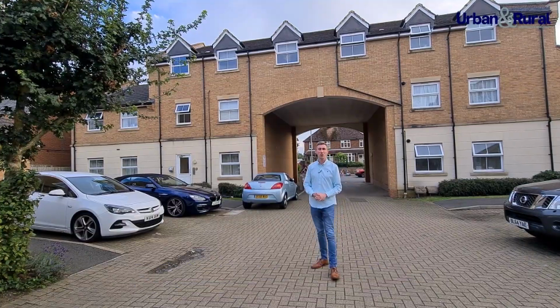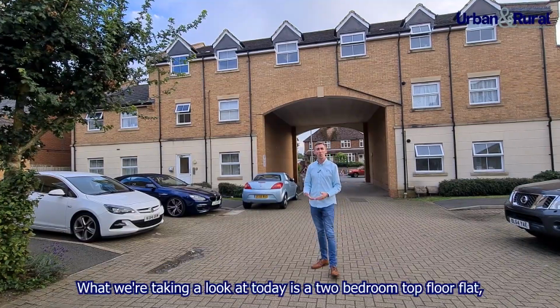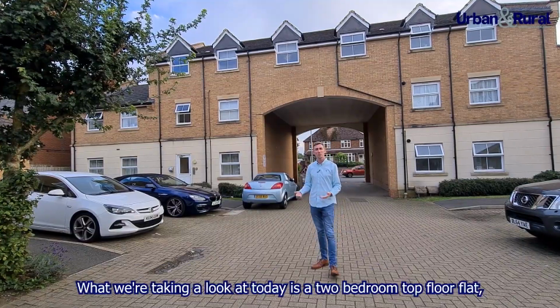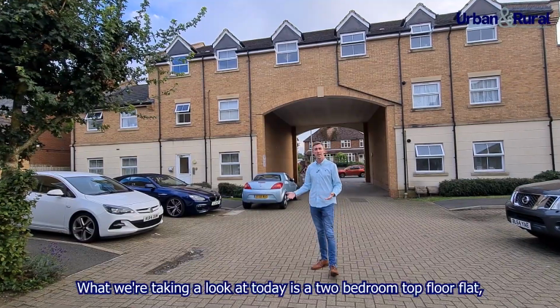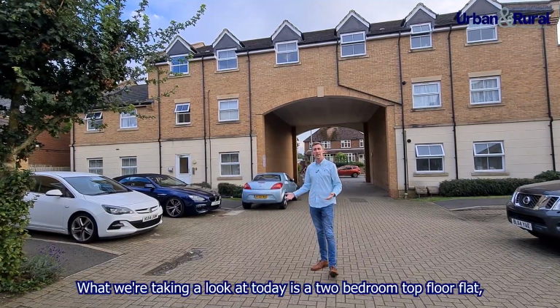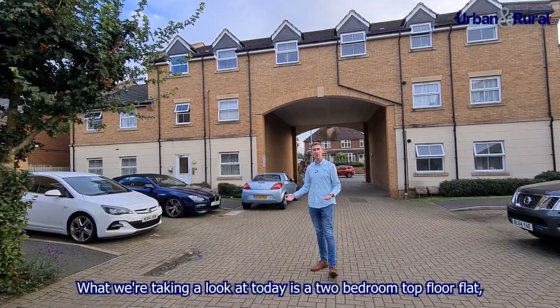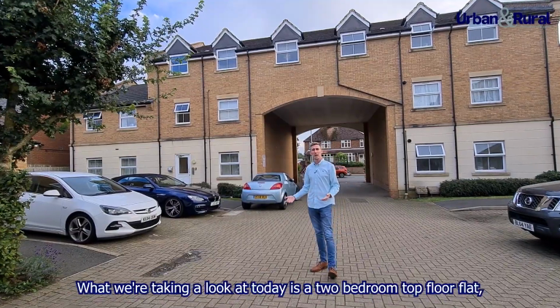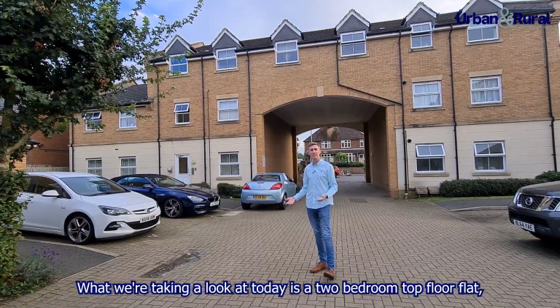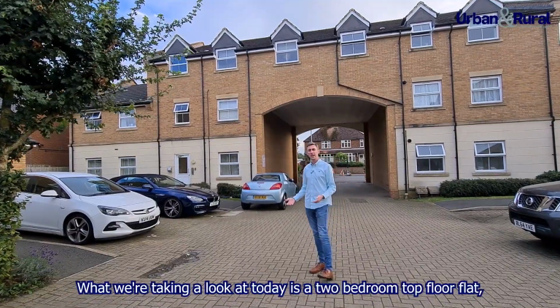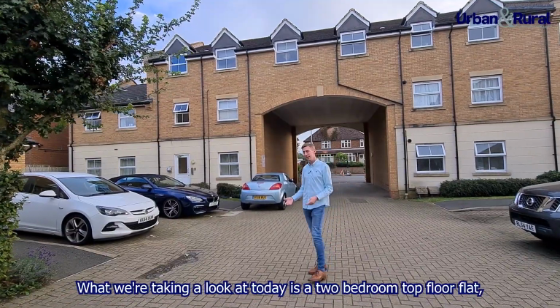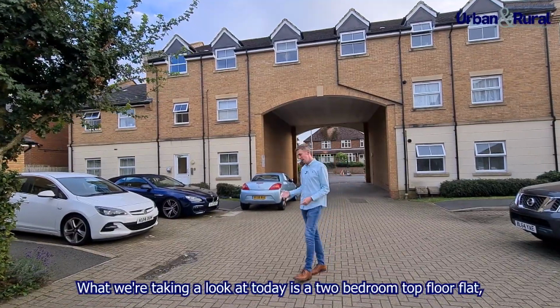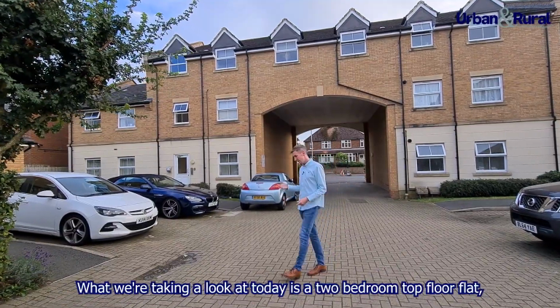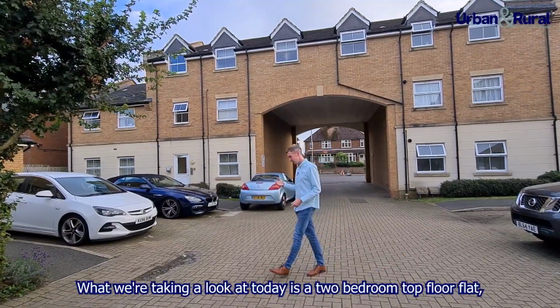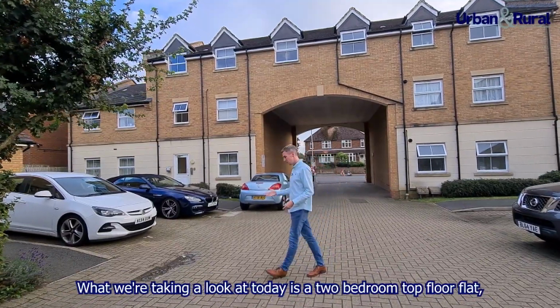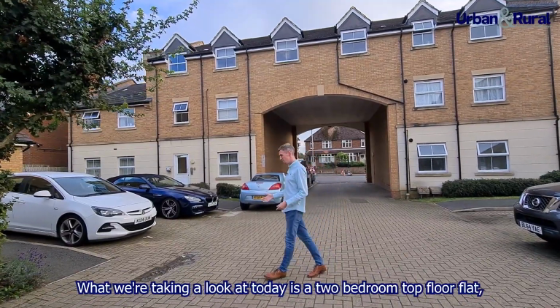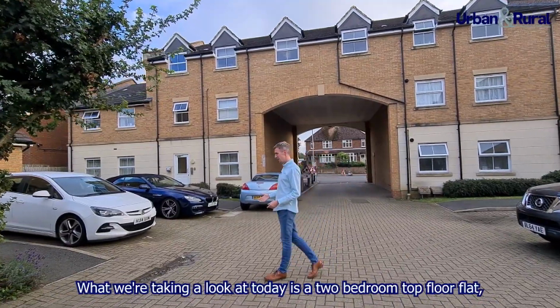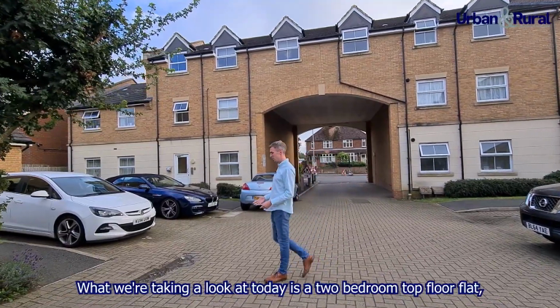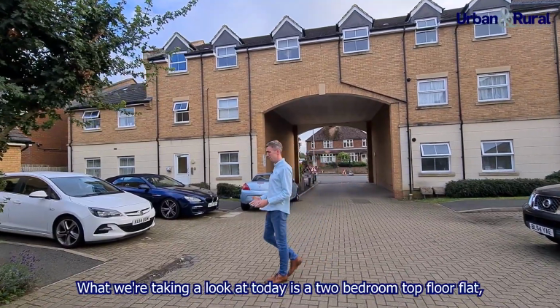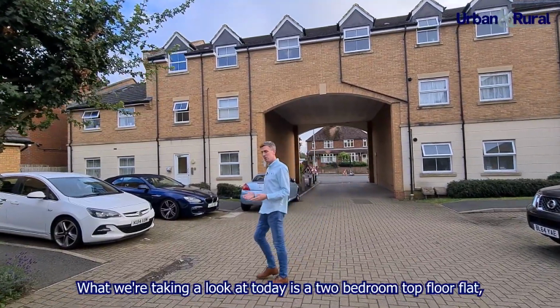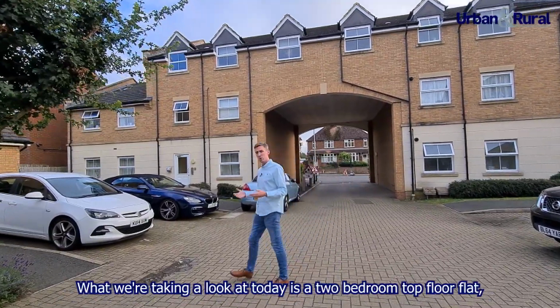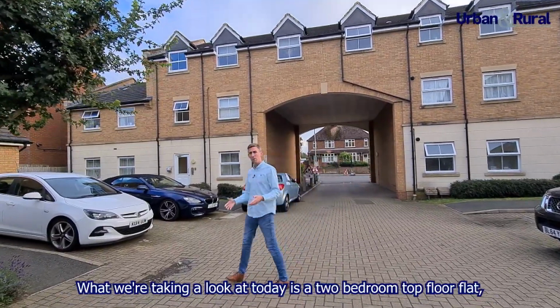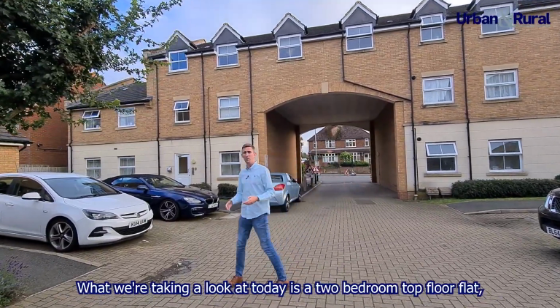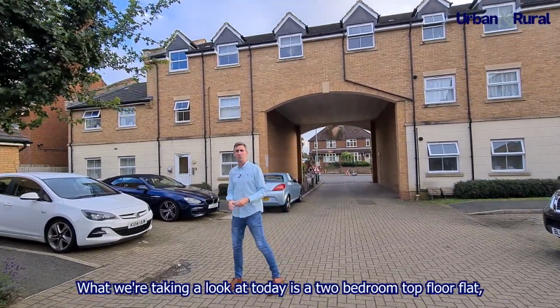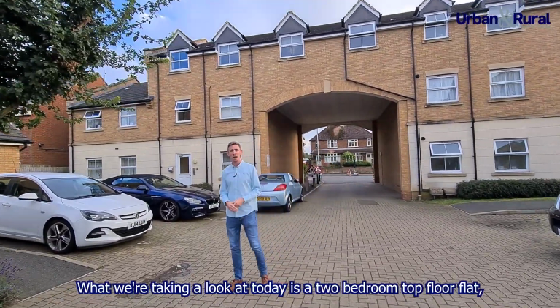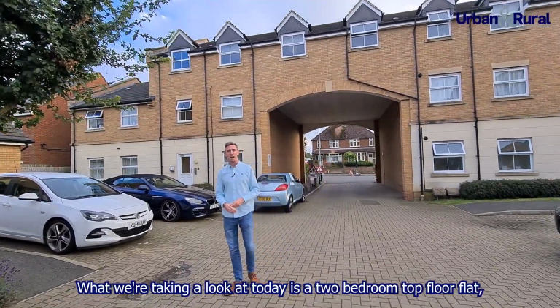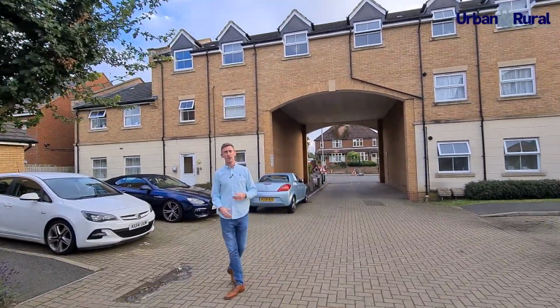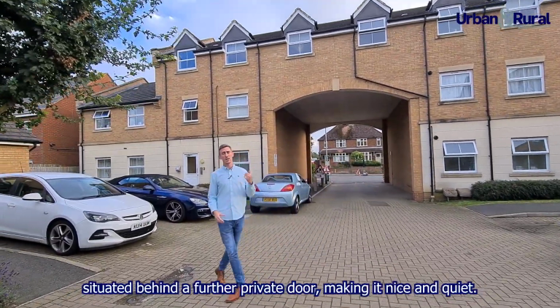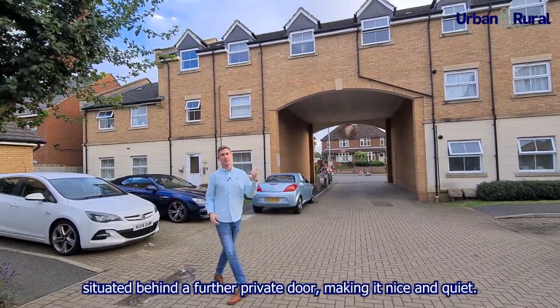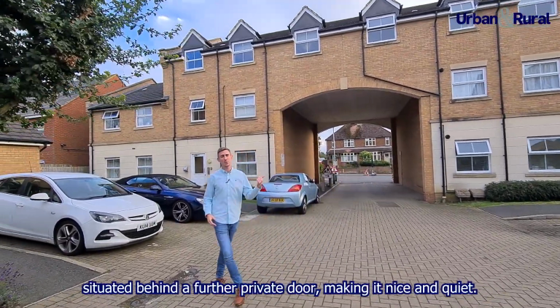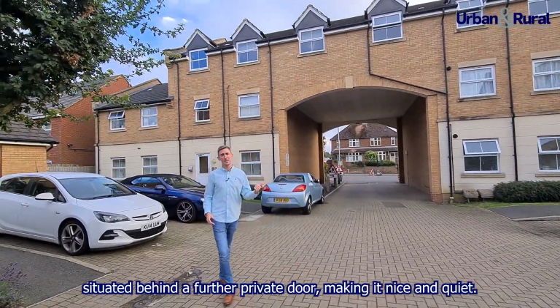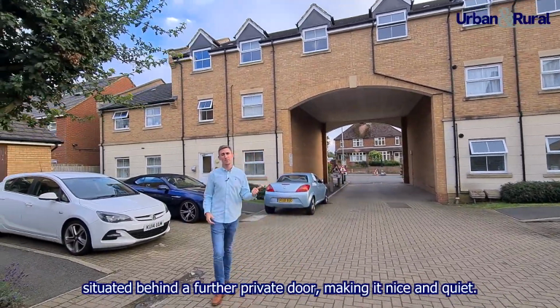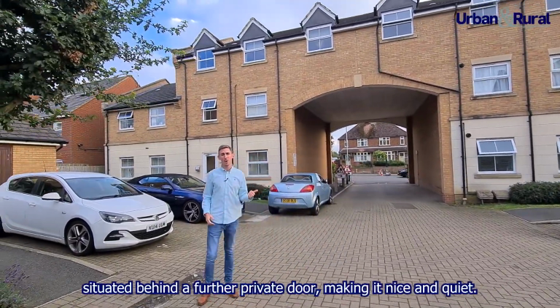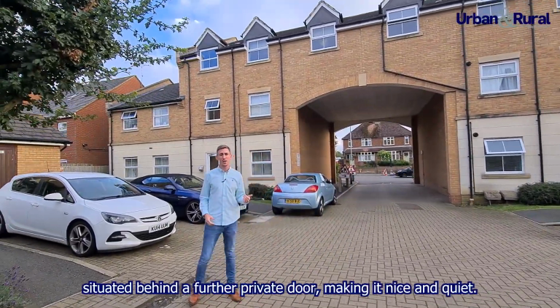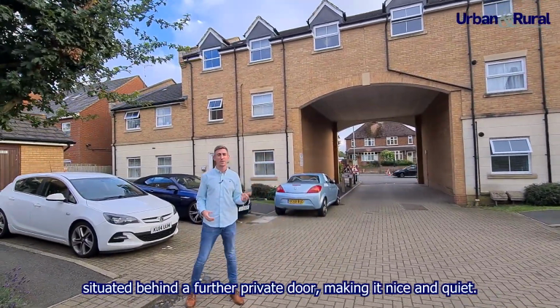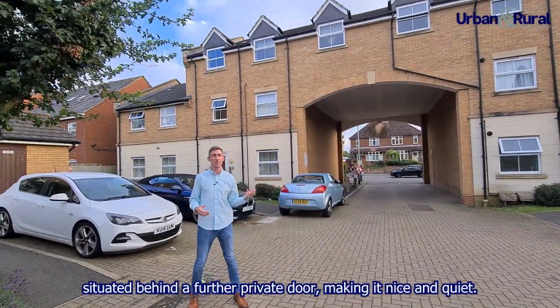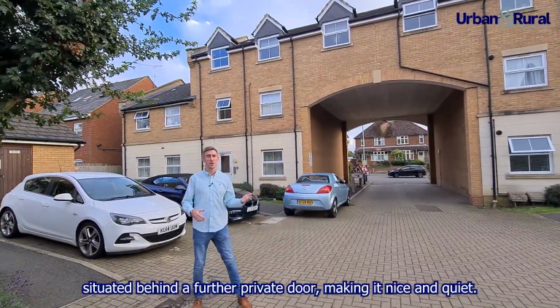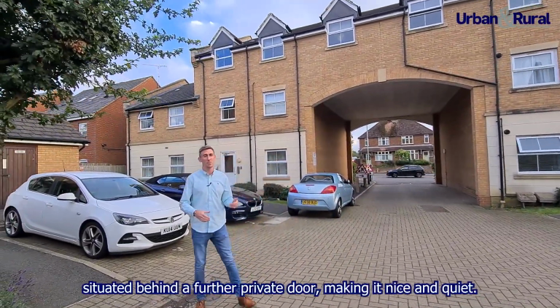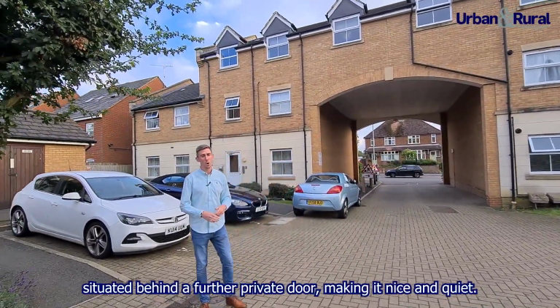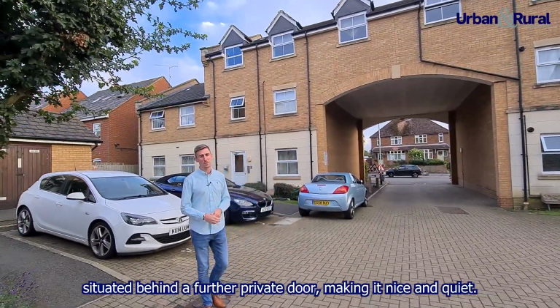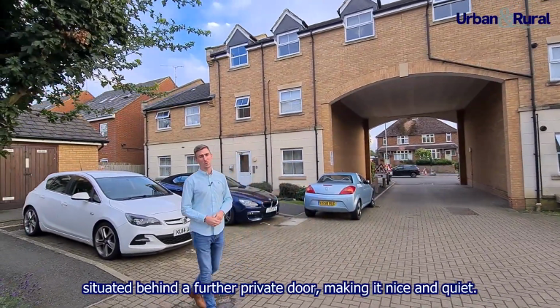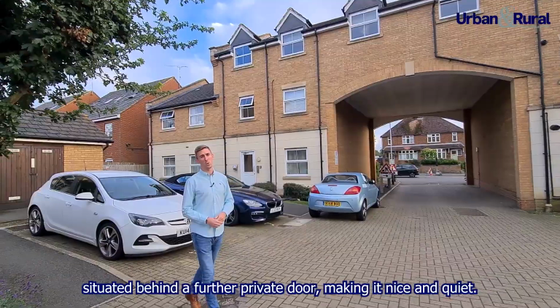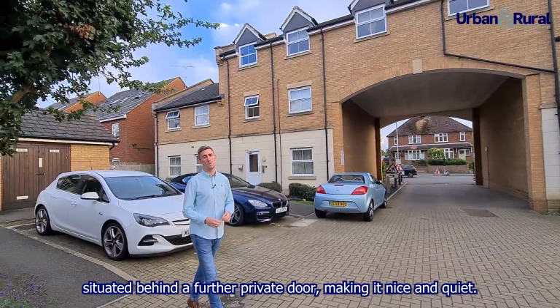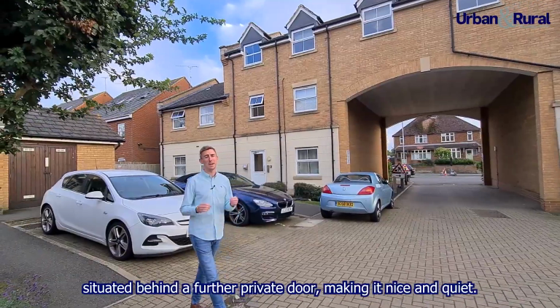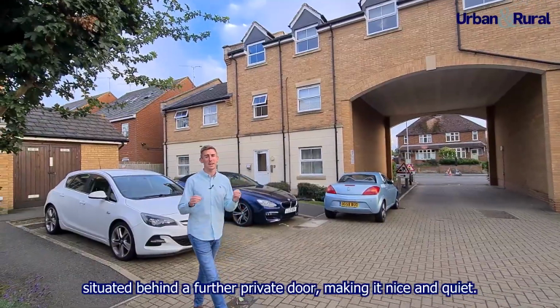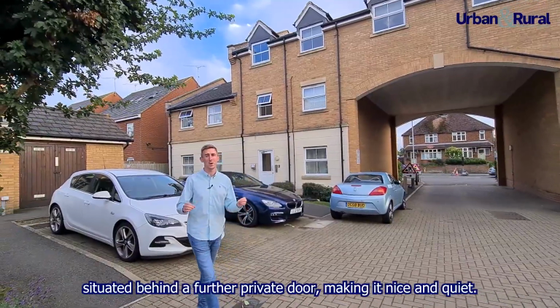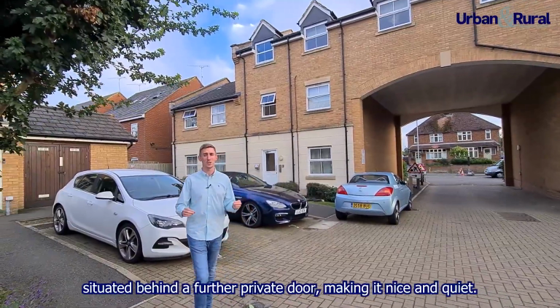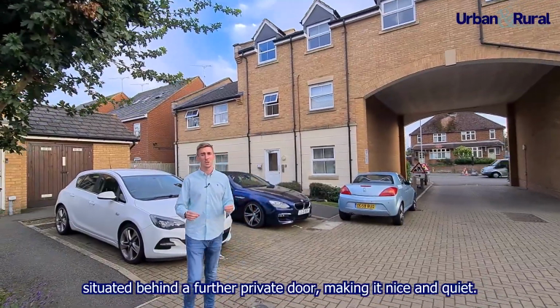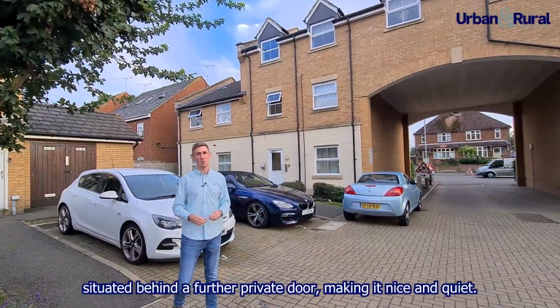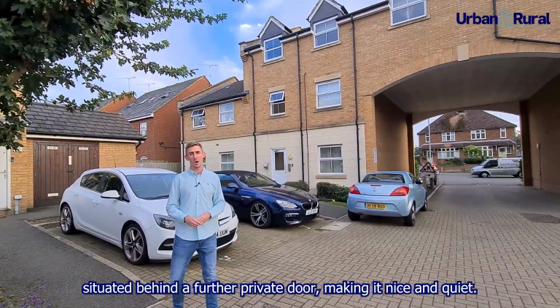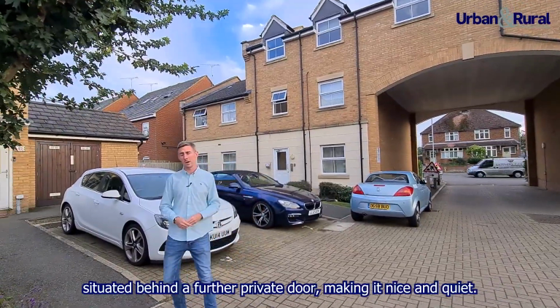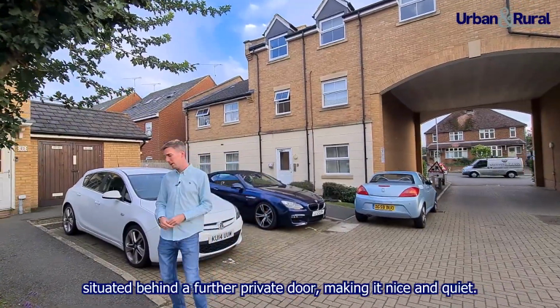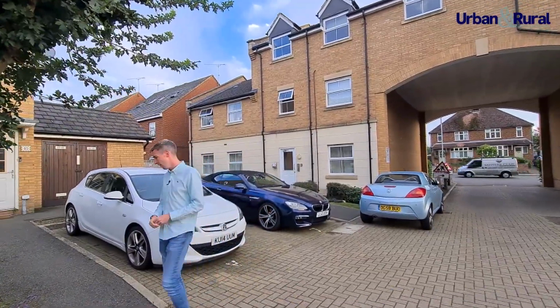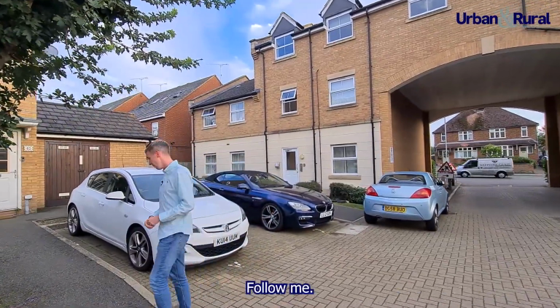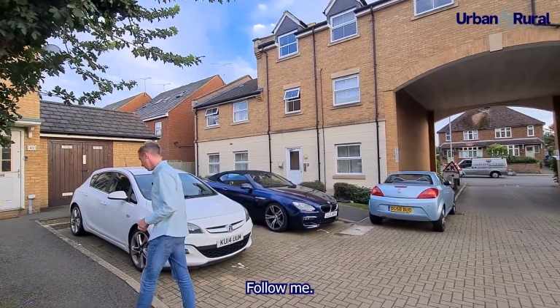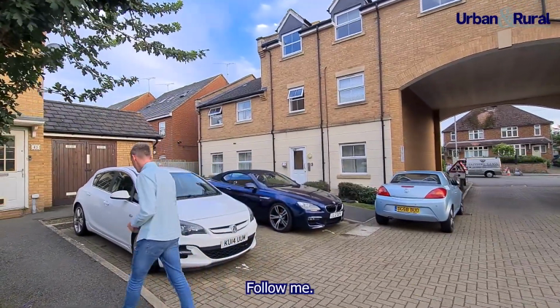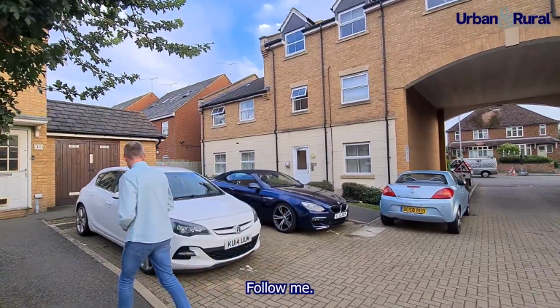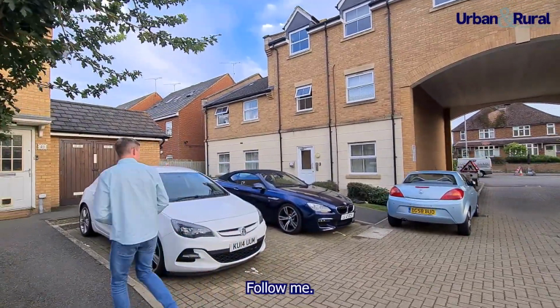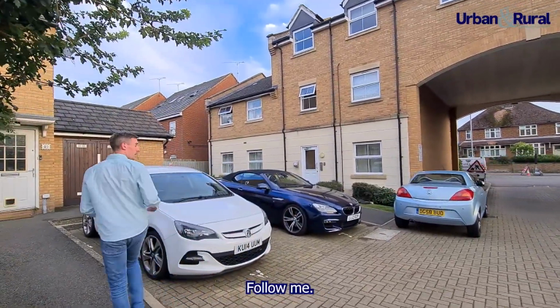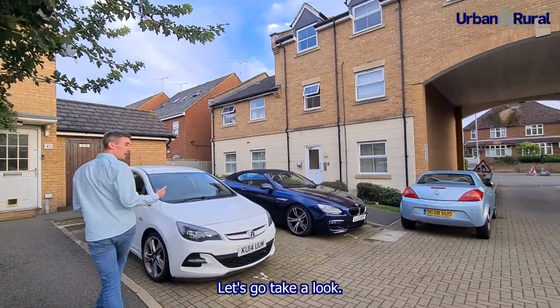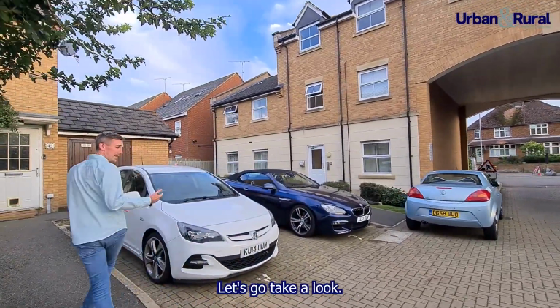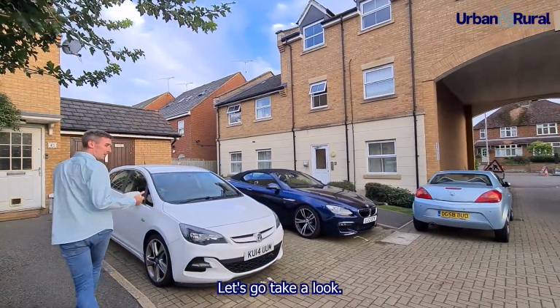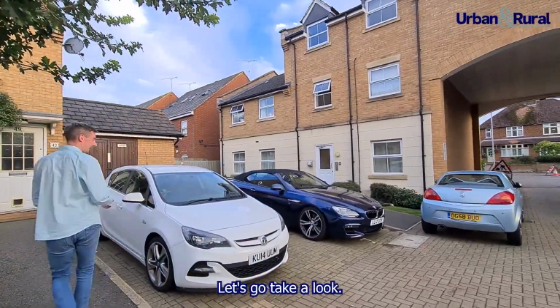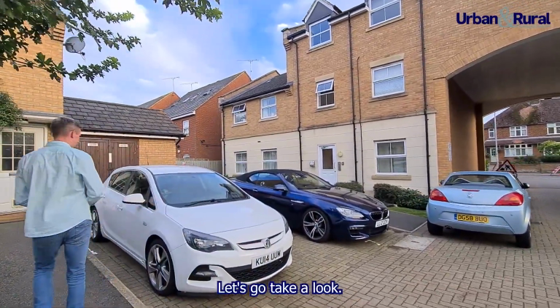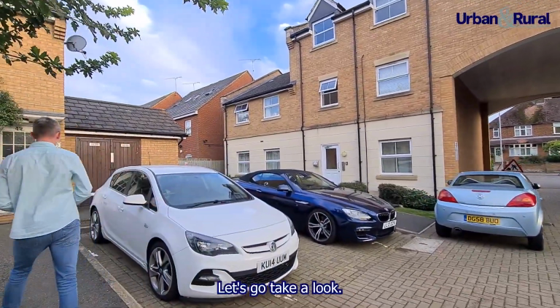What we're taking a look at today is a two bedroom top floor flat situated behind a further private door making it nice and quiet. Follow me, let's go take a look.